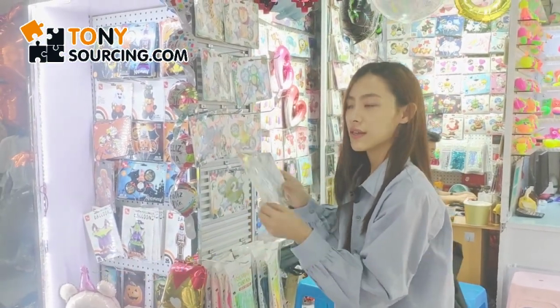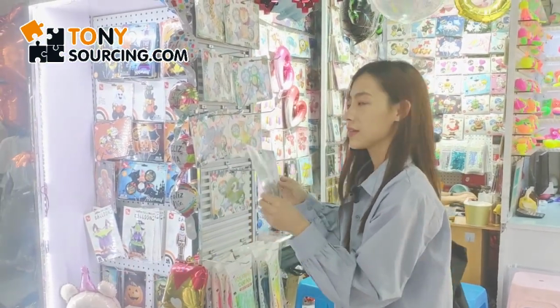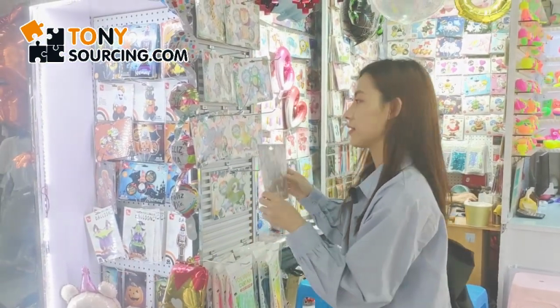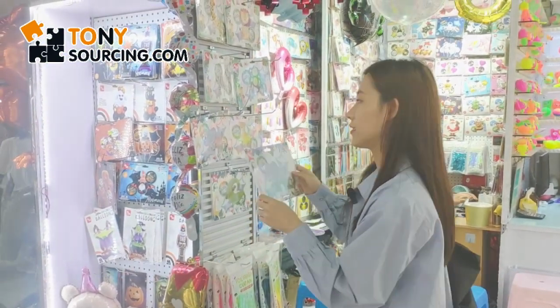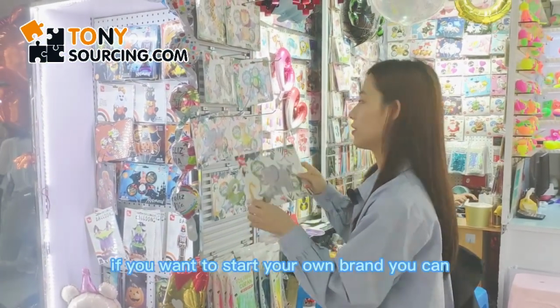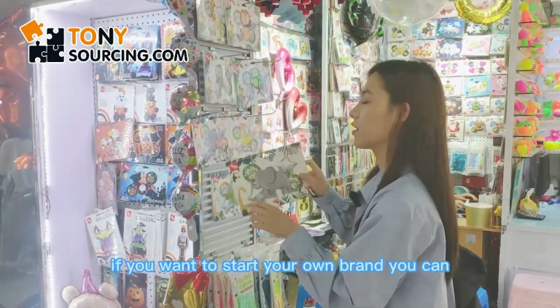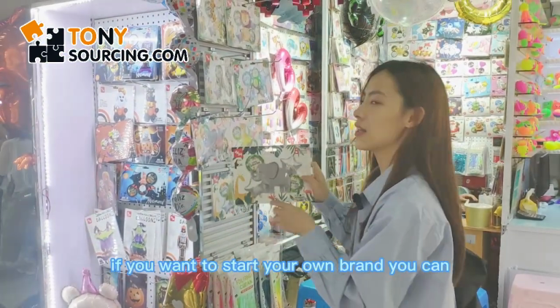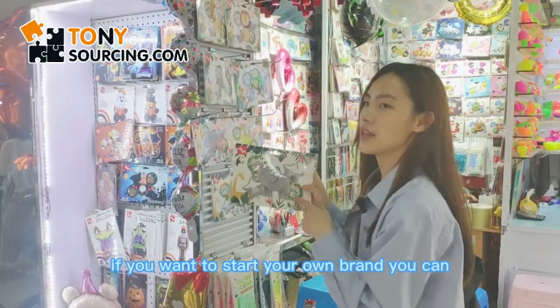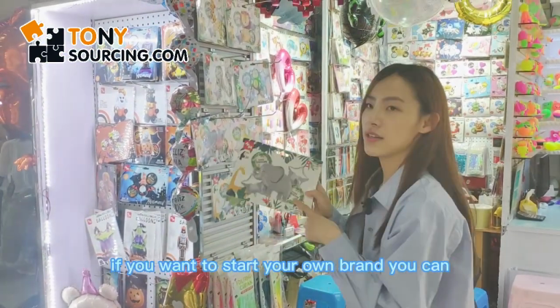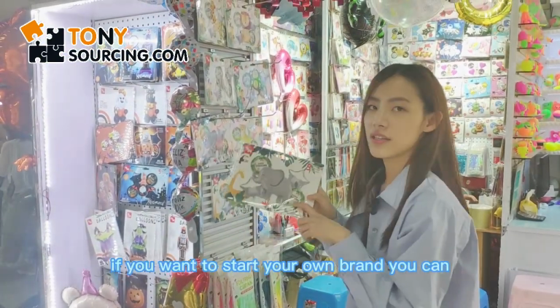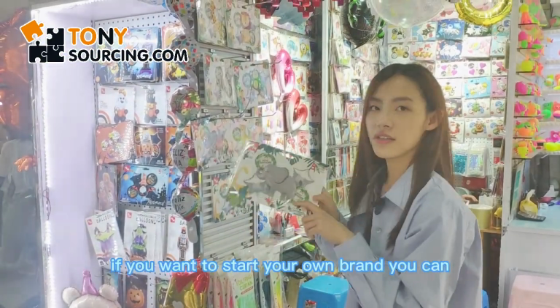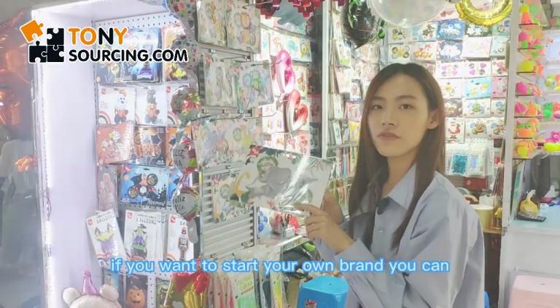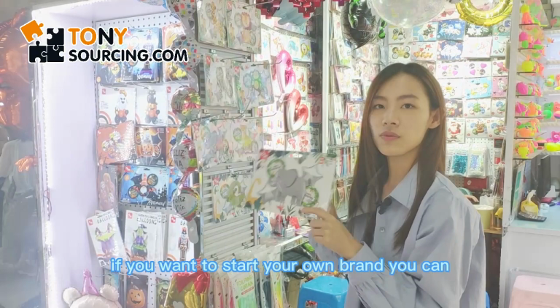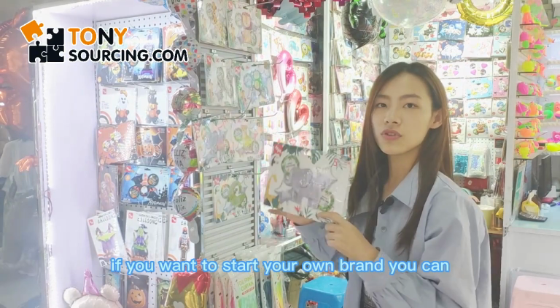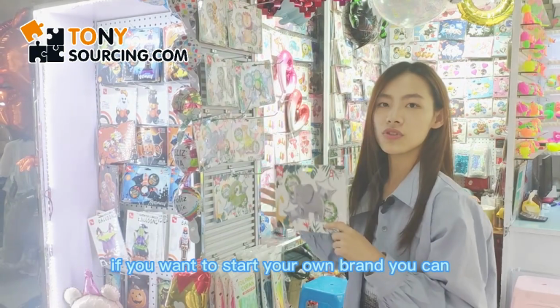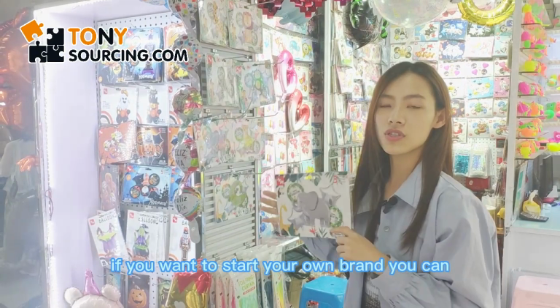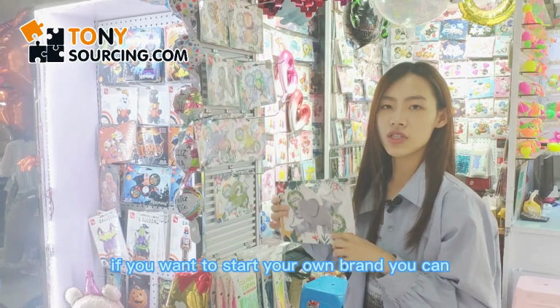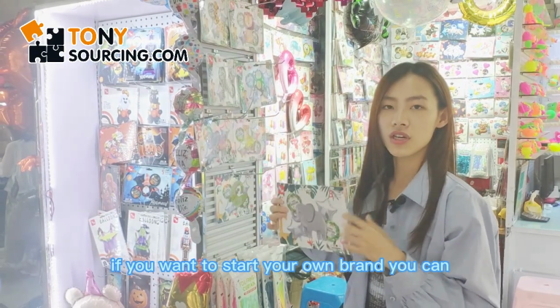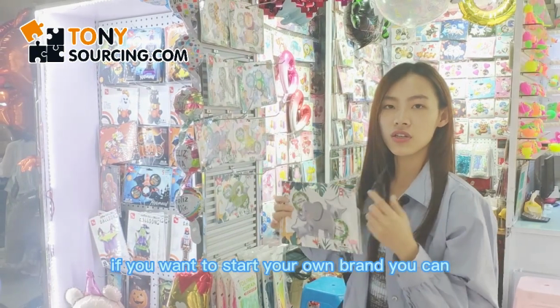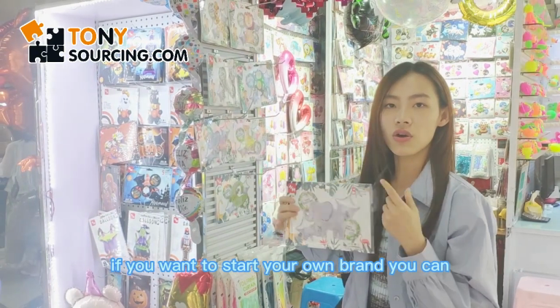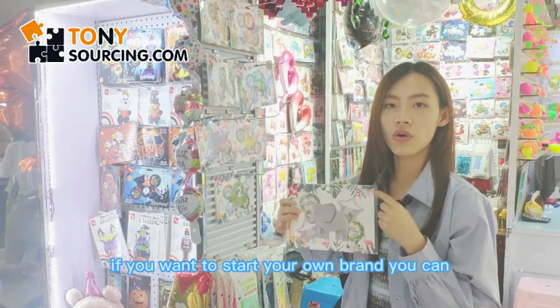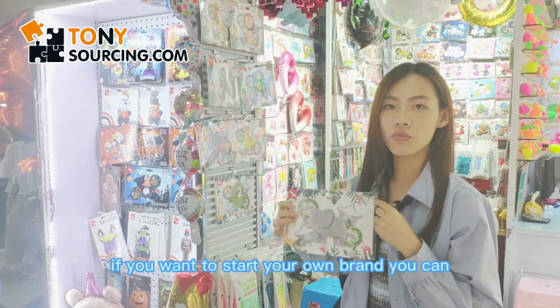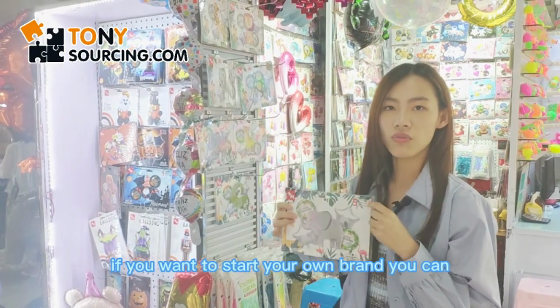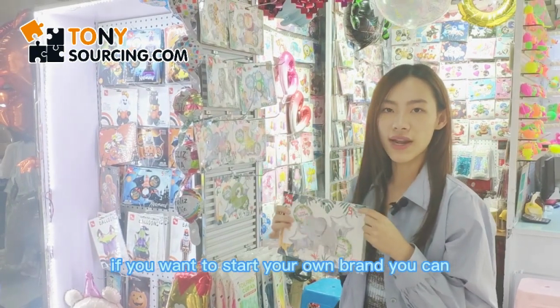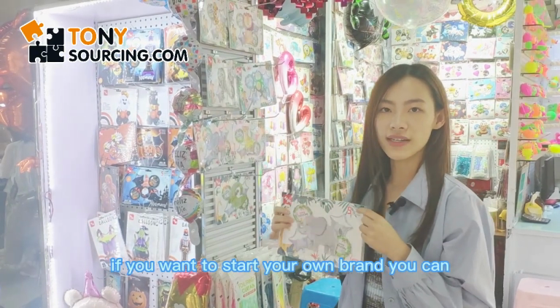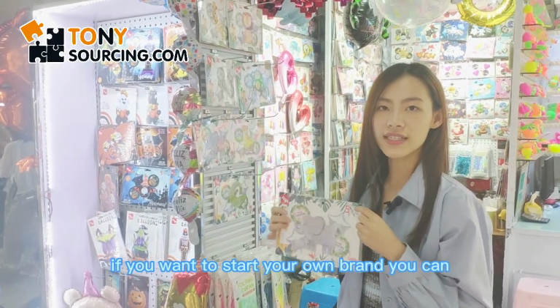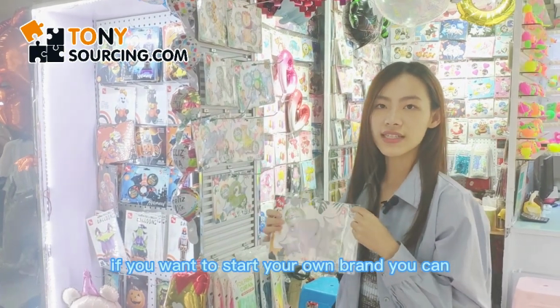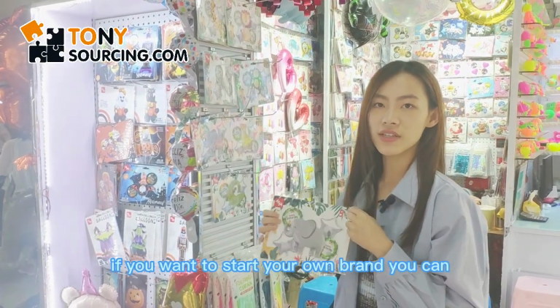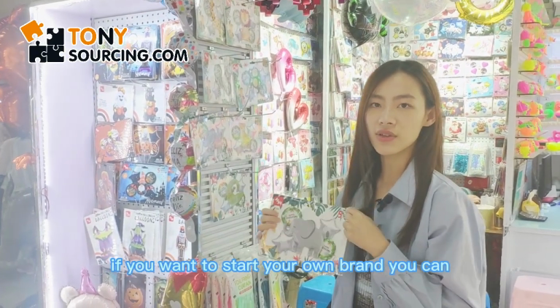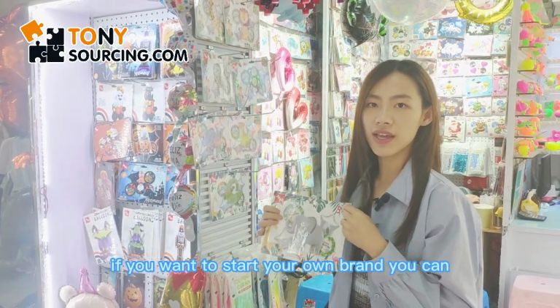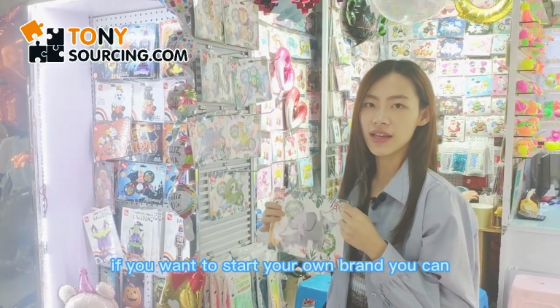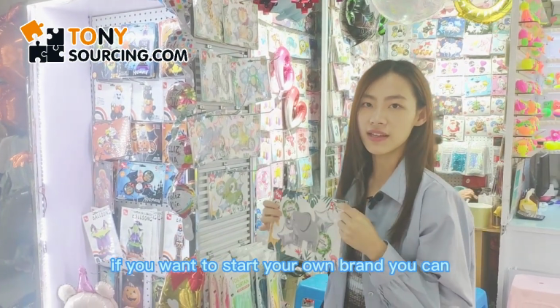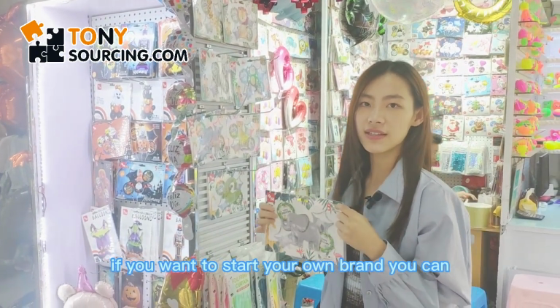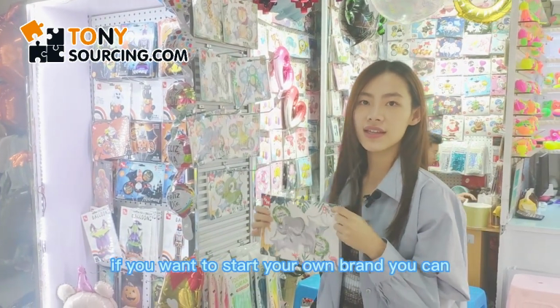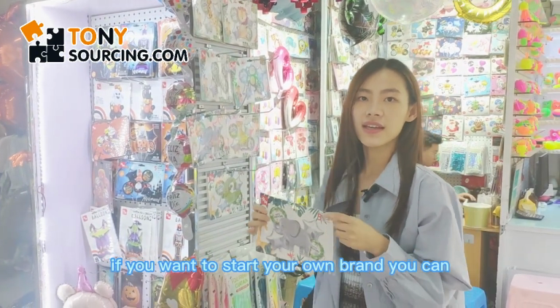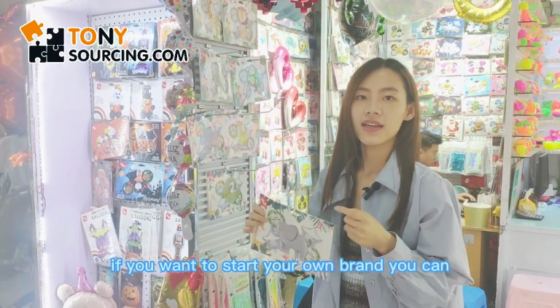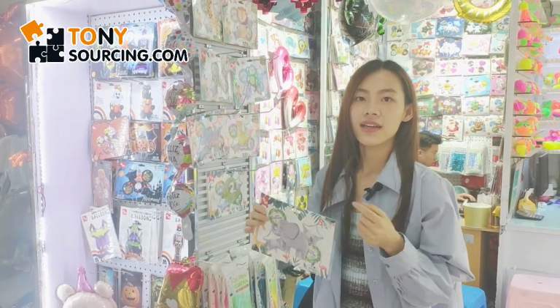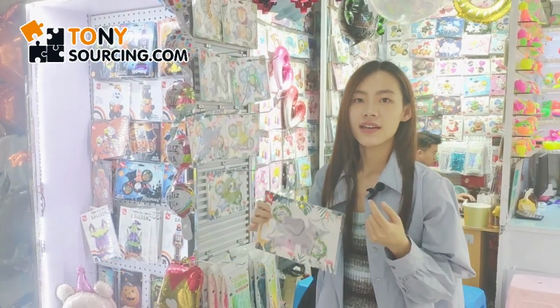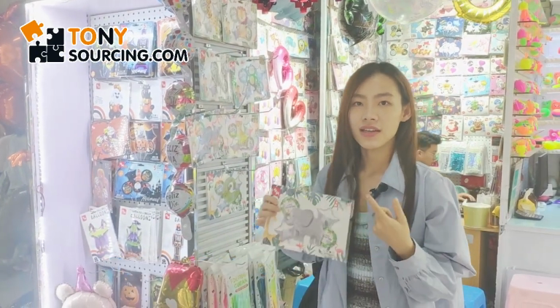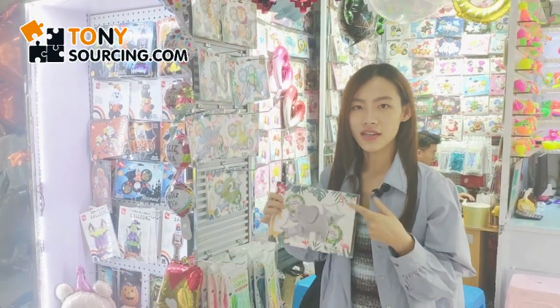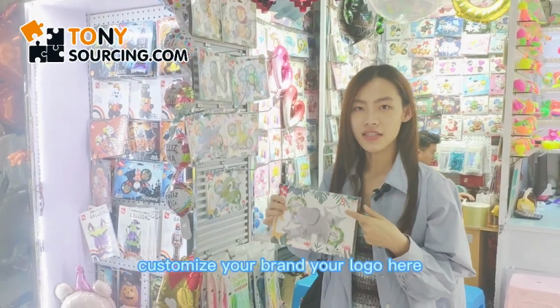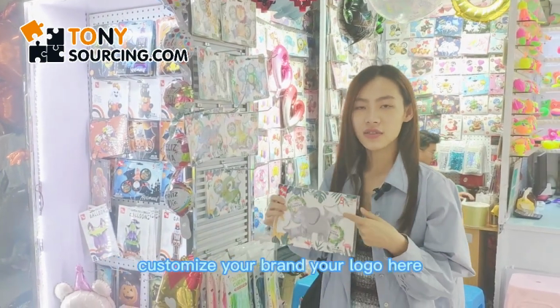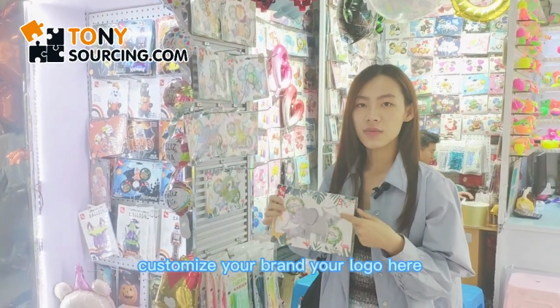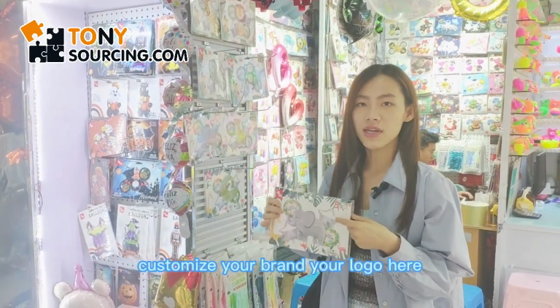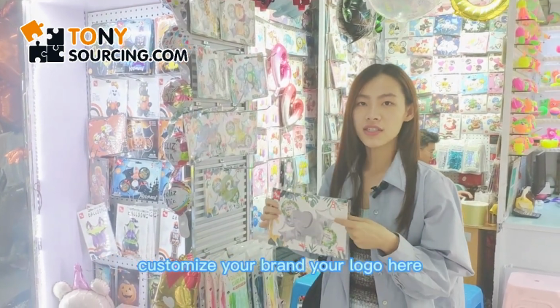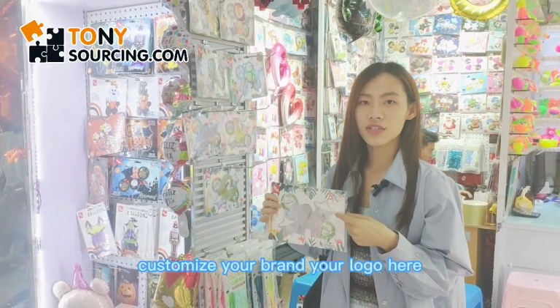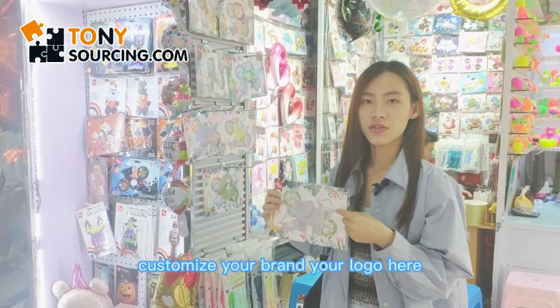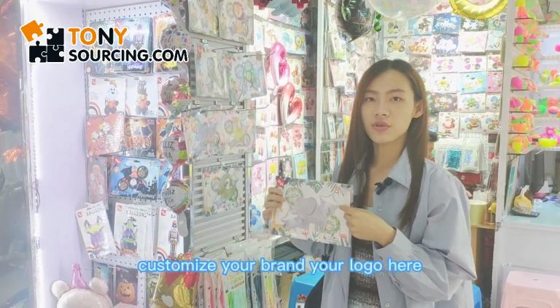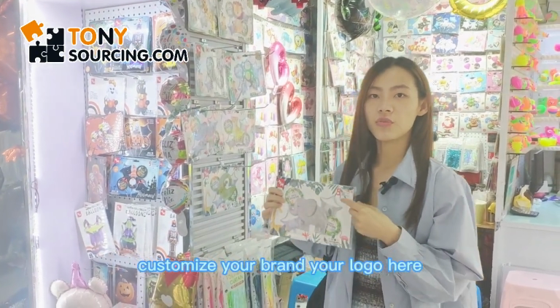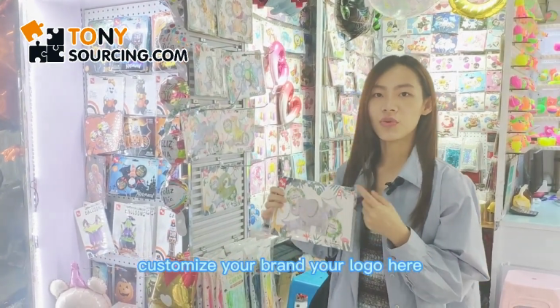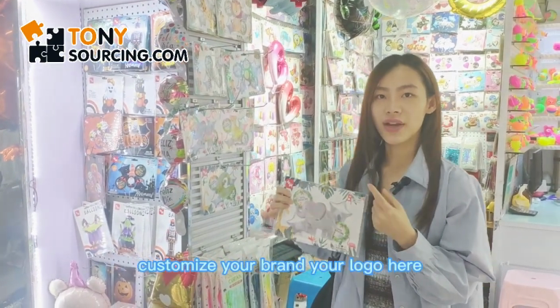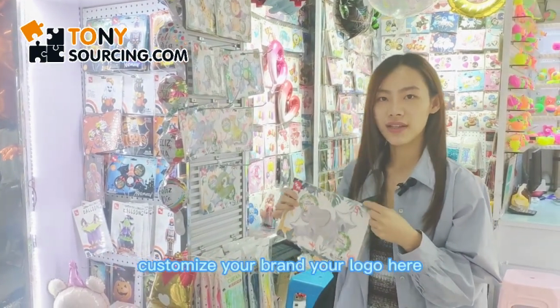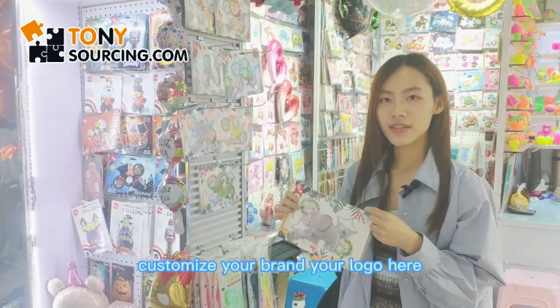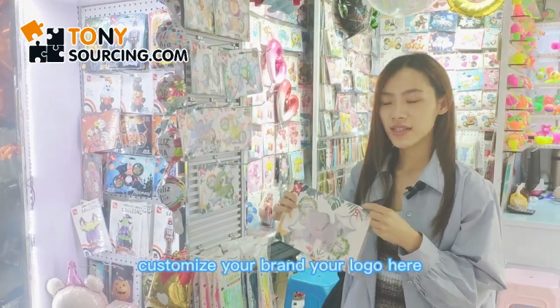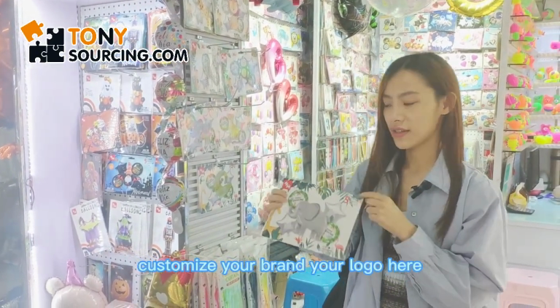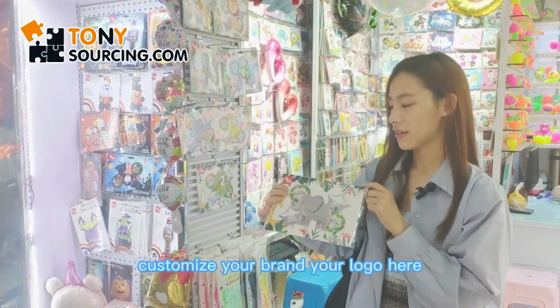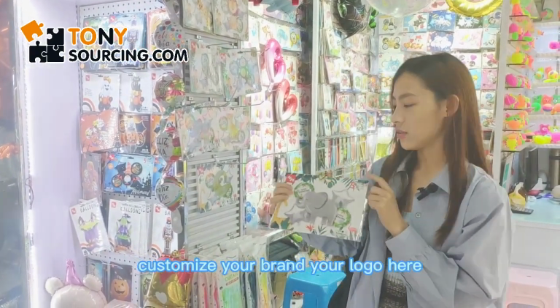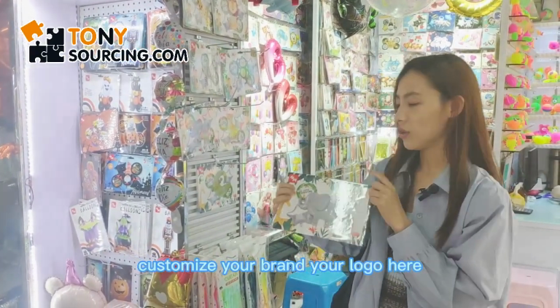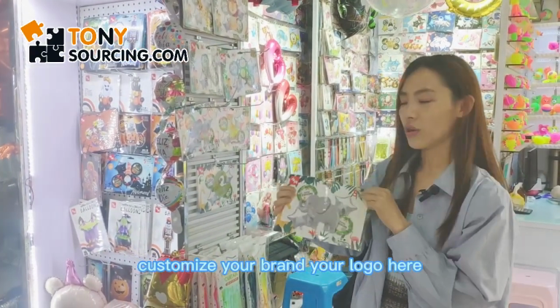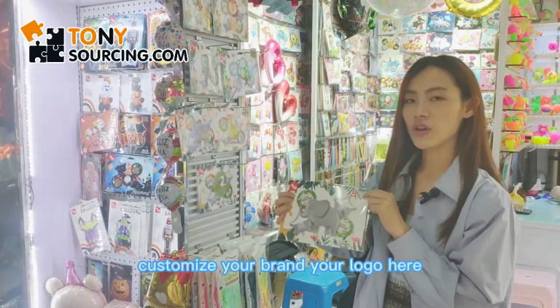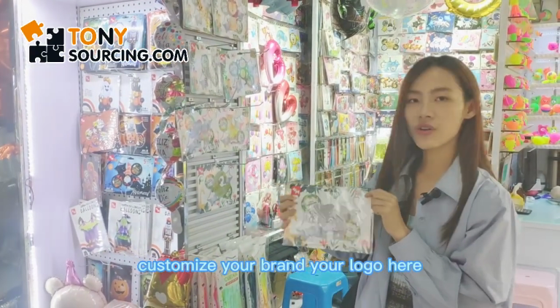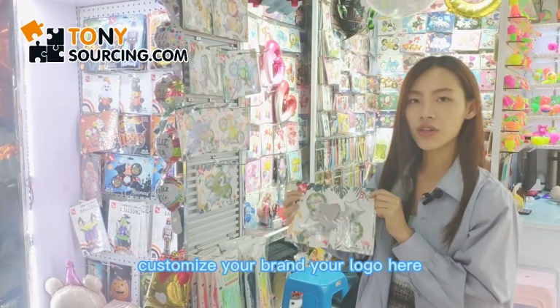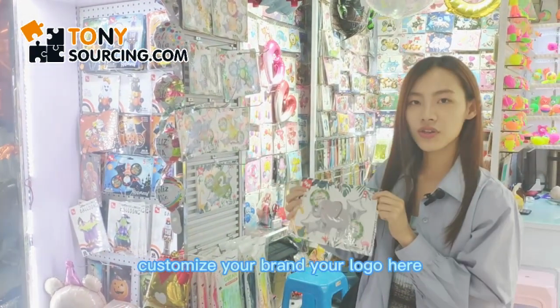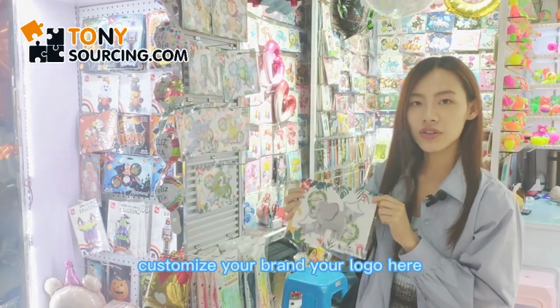And it can be customized — if you want to start your own brand, you can customize your brand and logo right here.